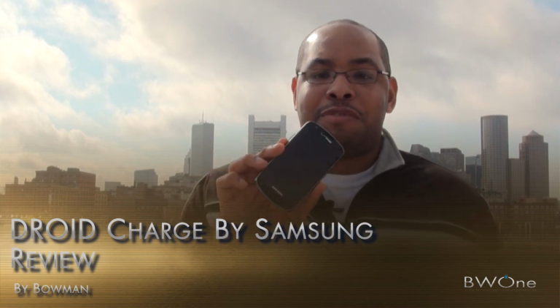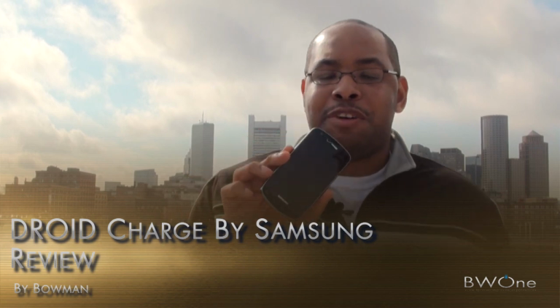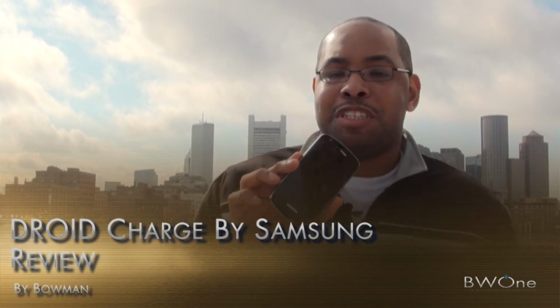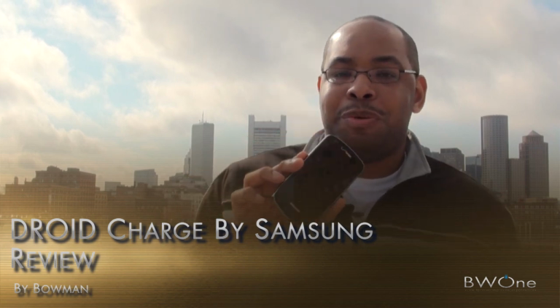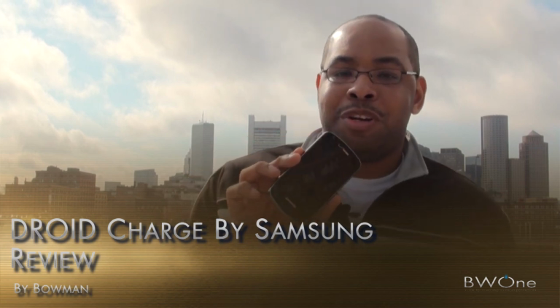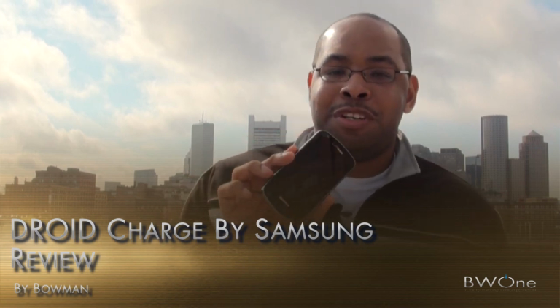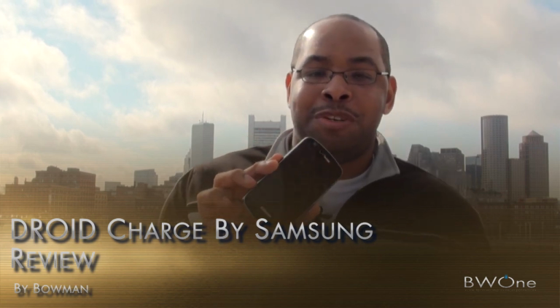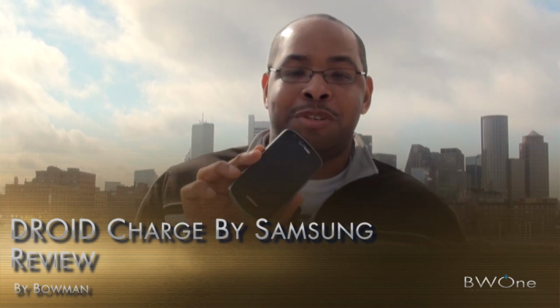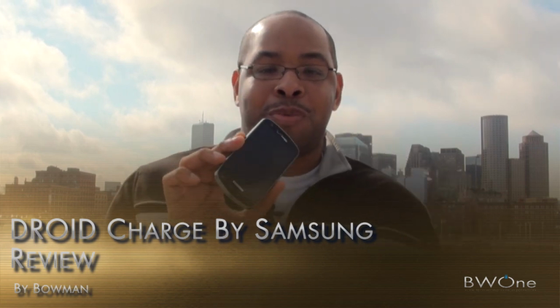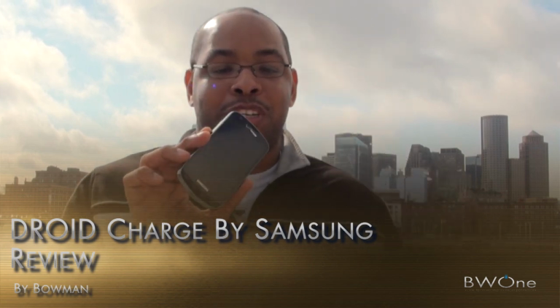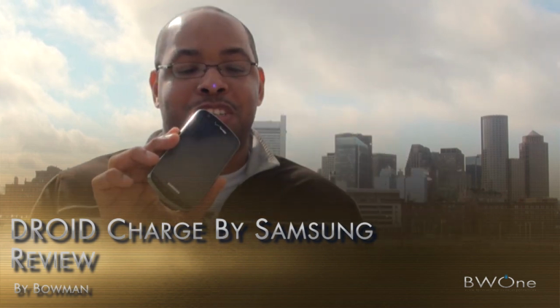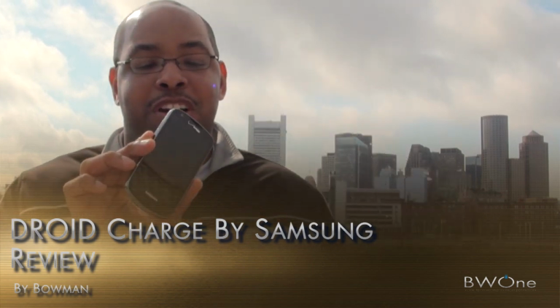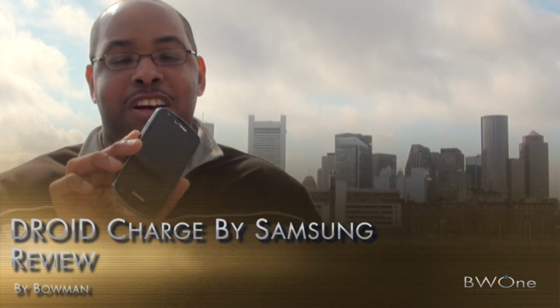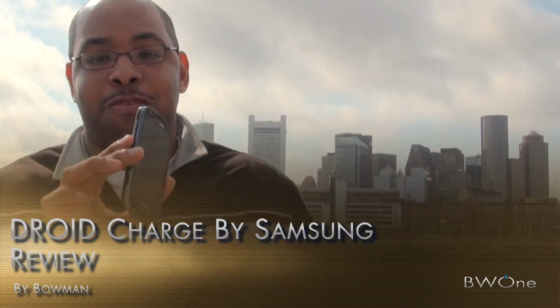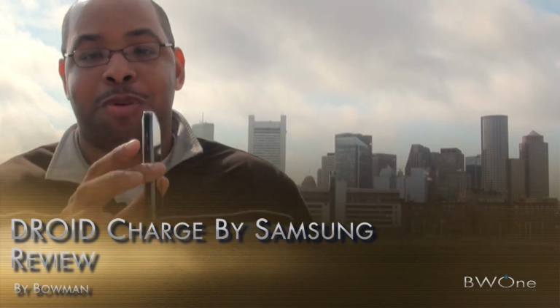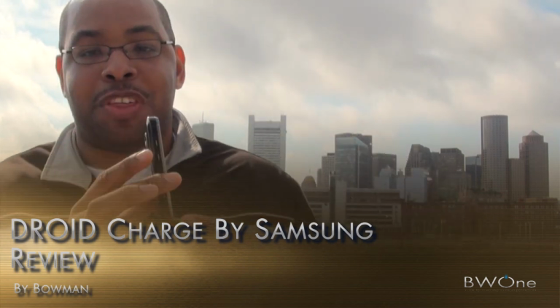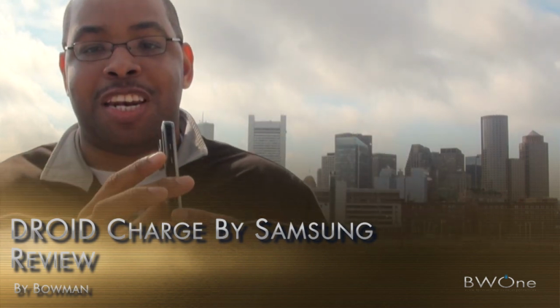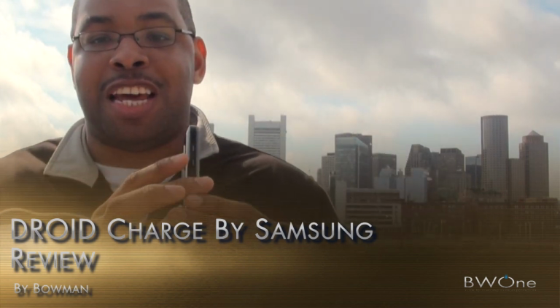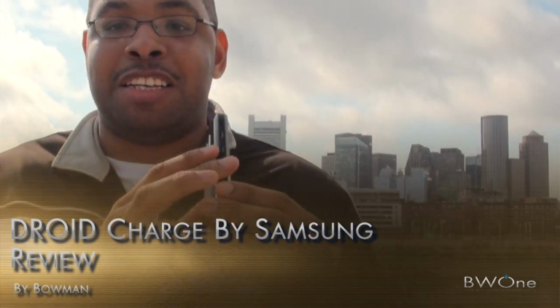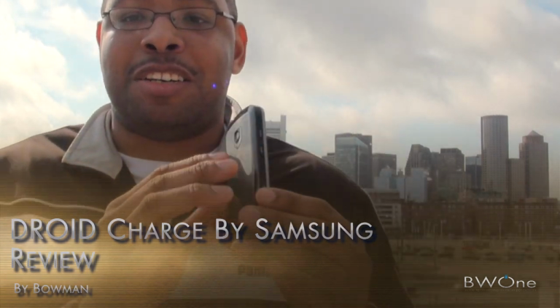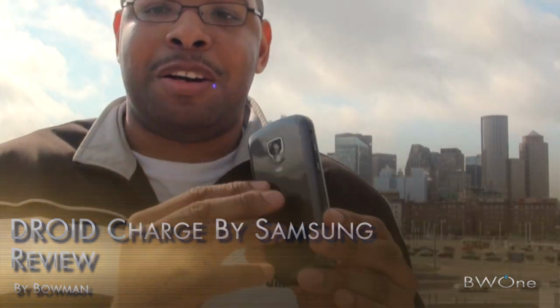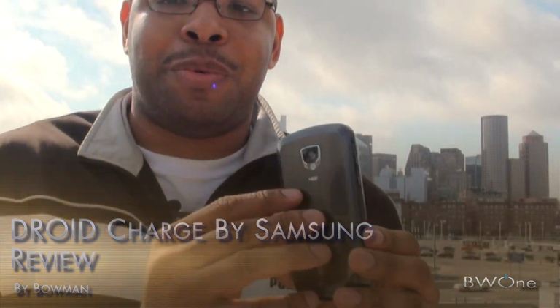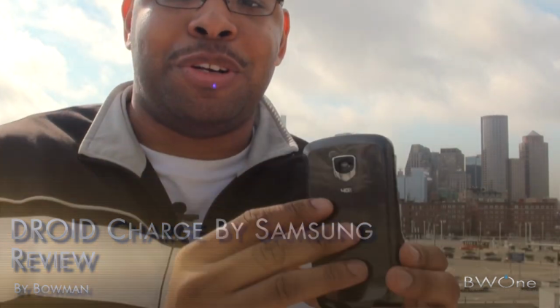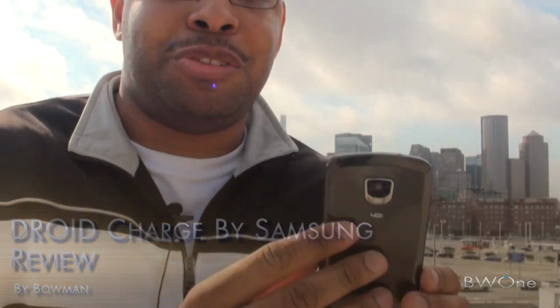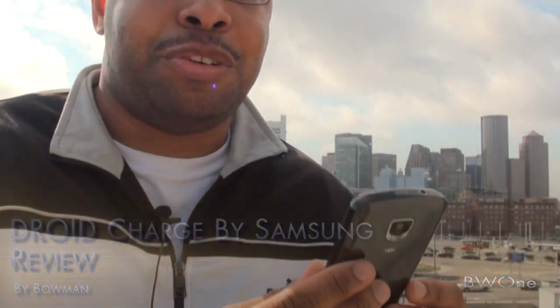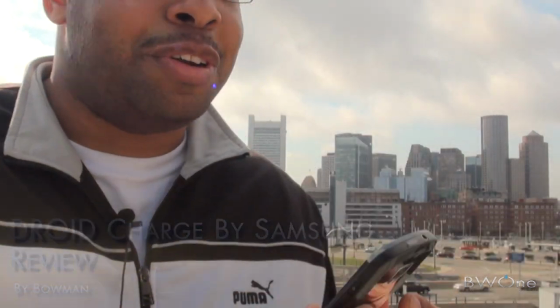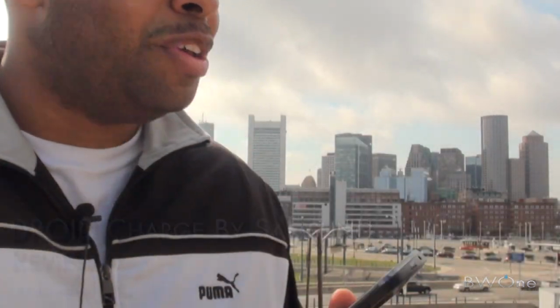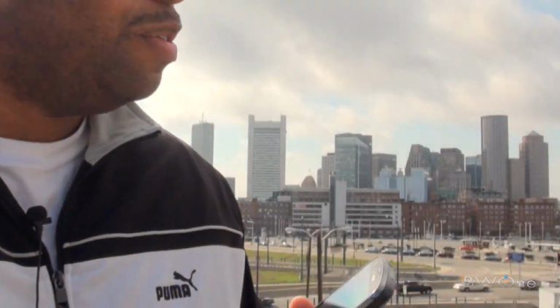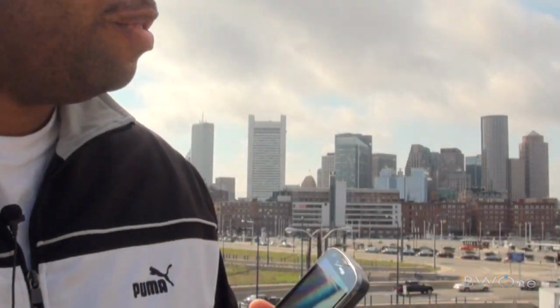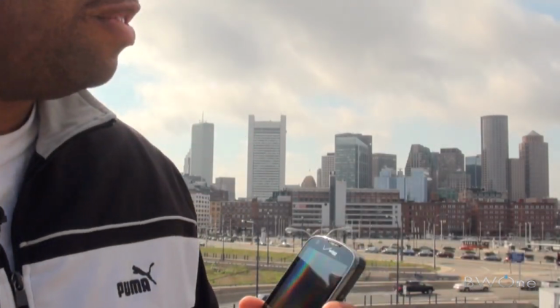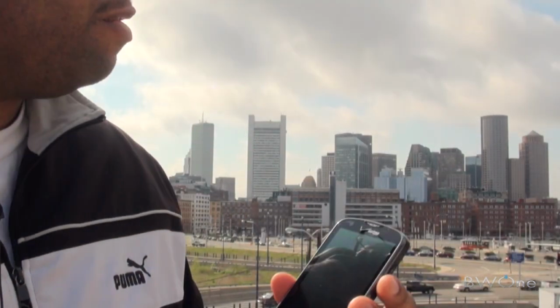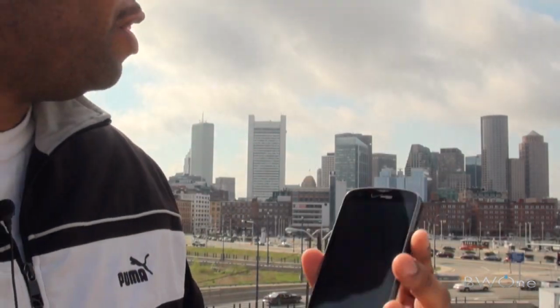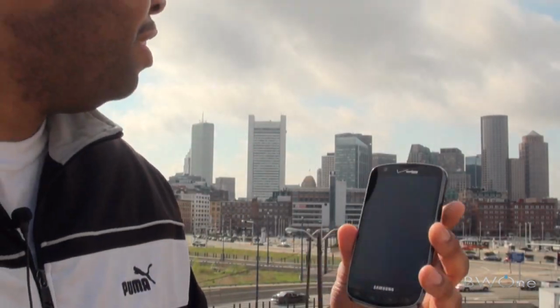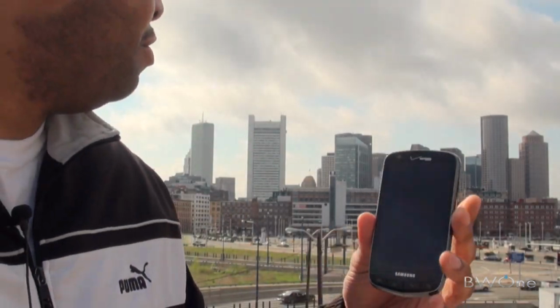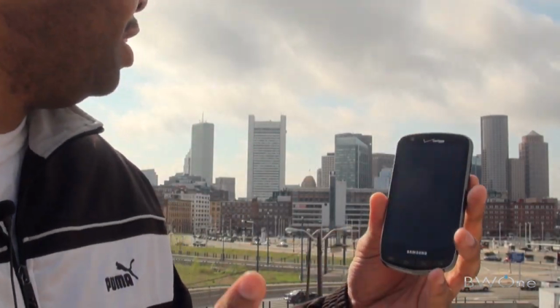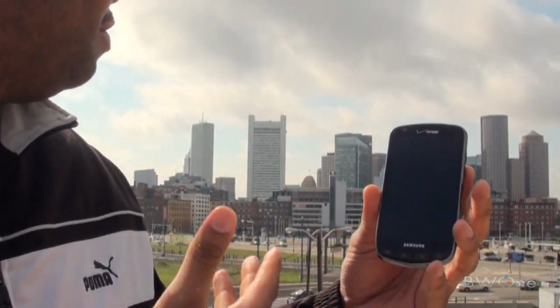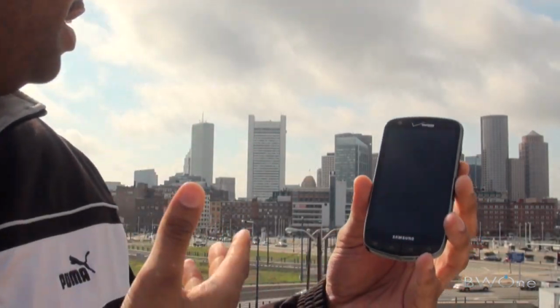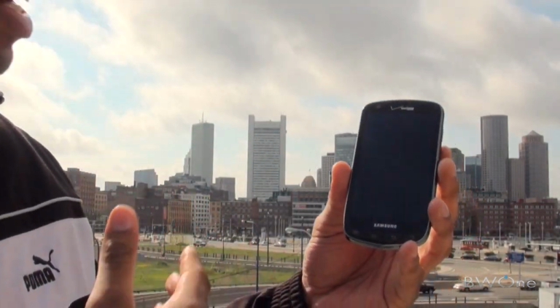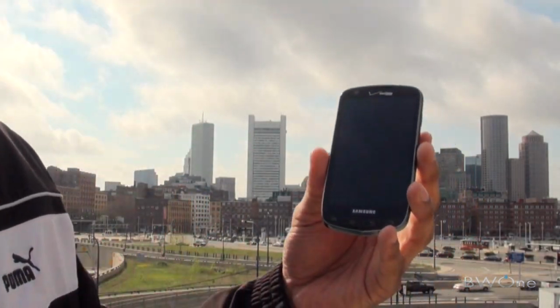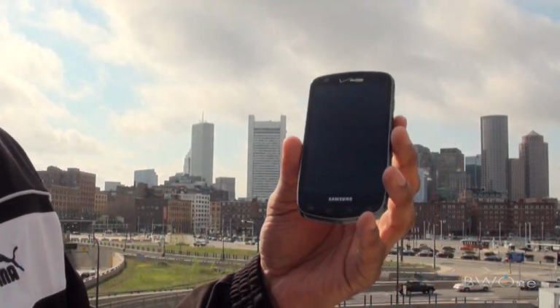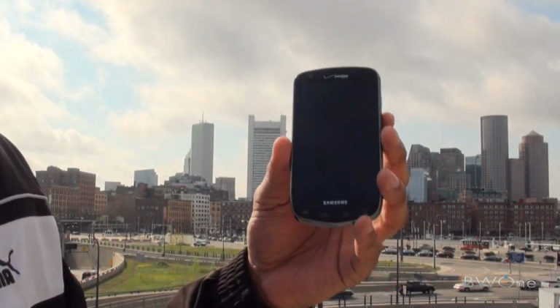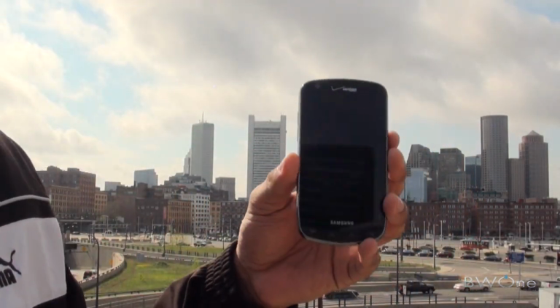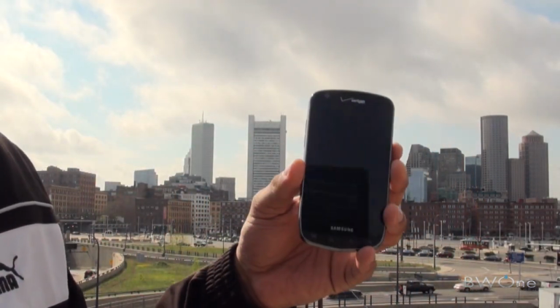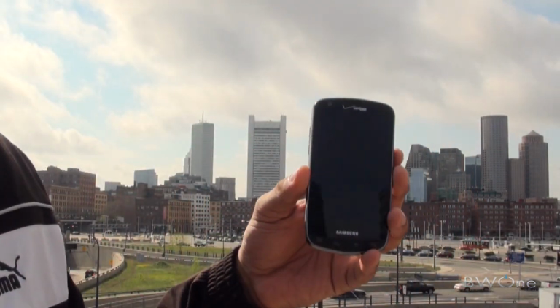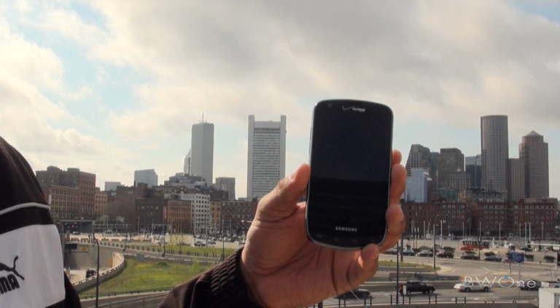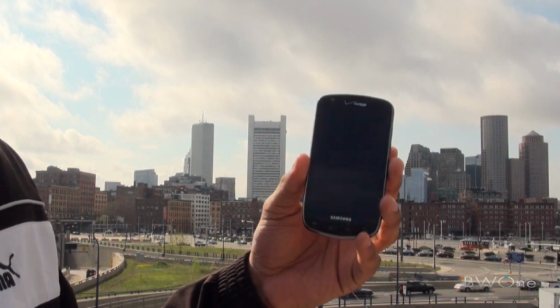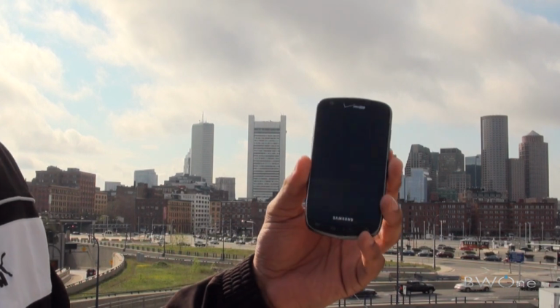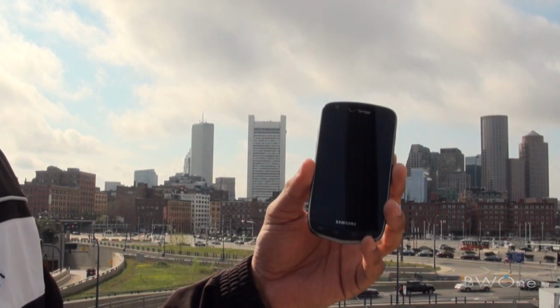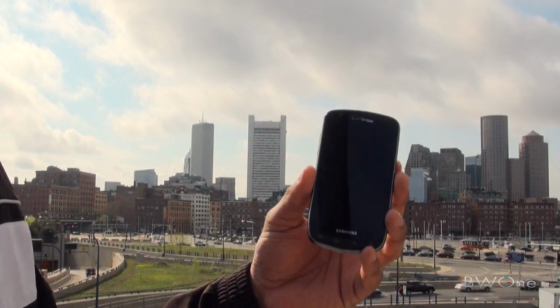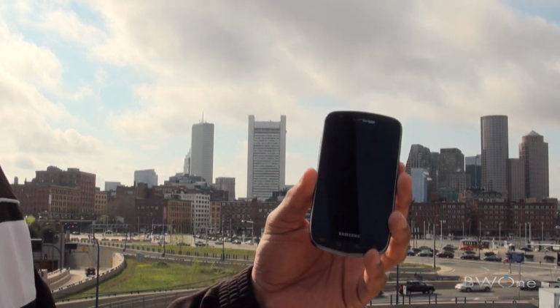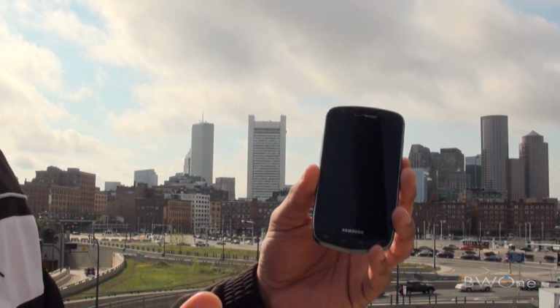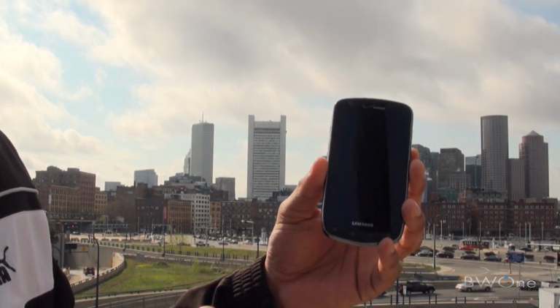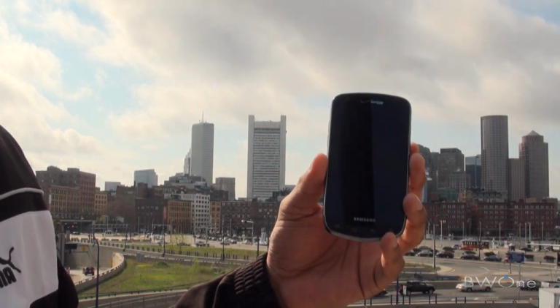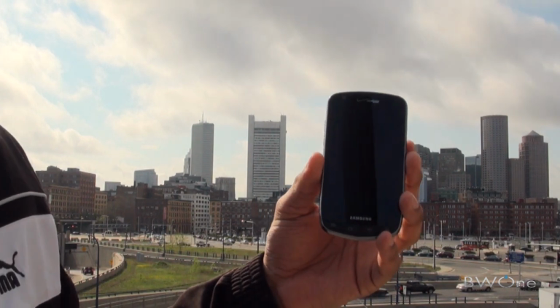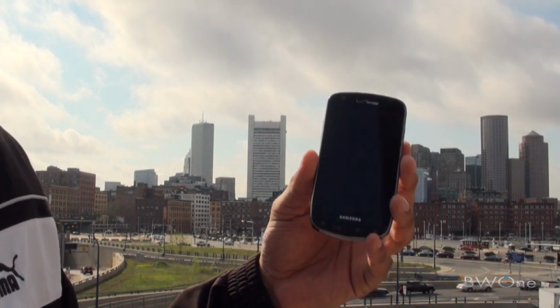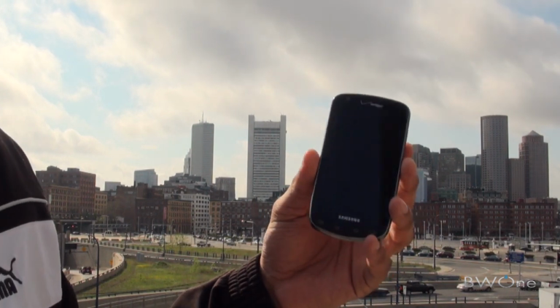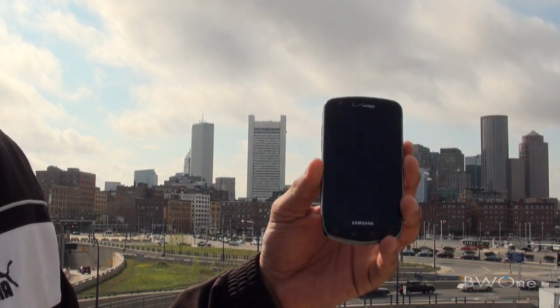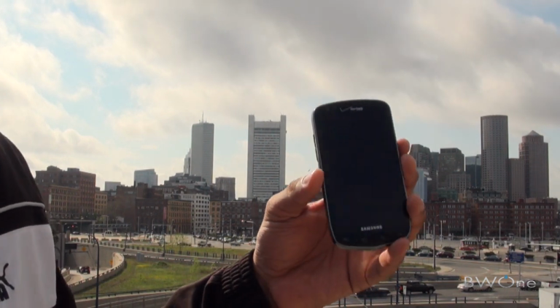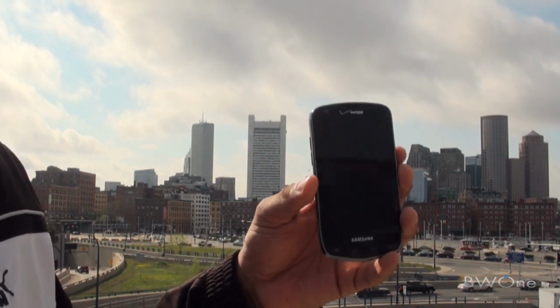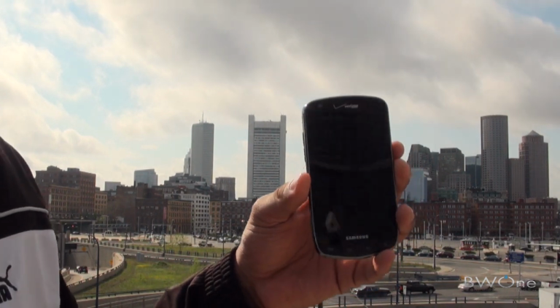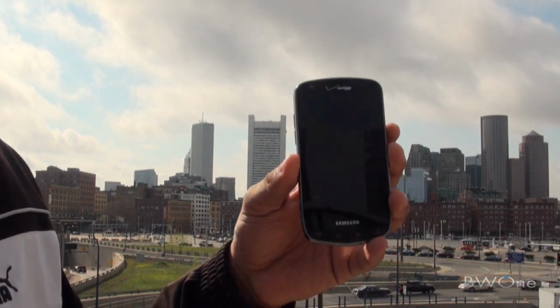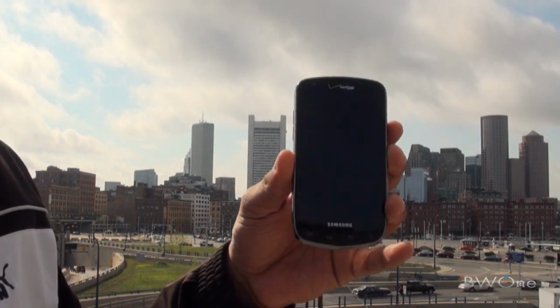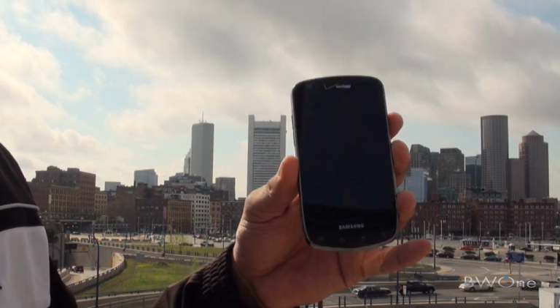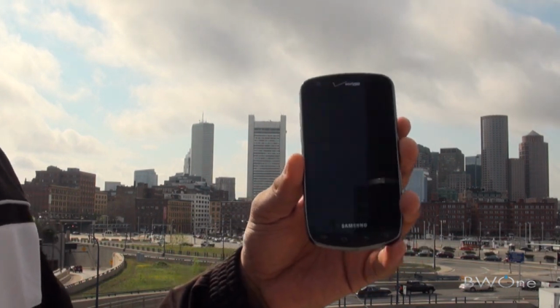The first thing we're going to do is start off with a hardware tour with a really nice backdrop of the city of downtown Boston.